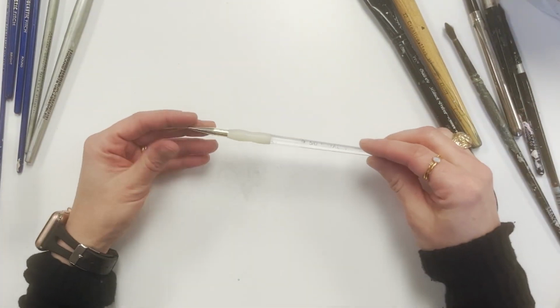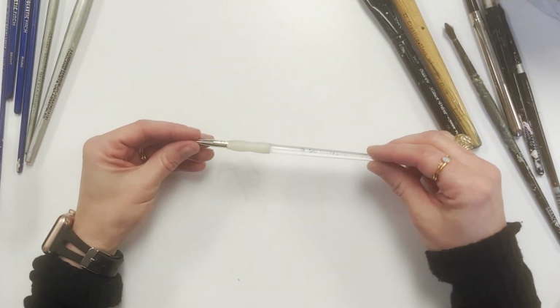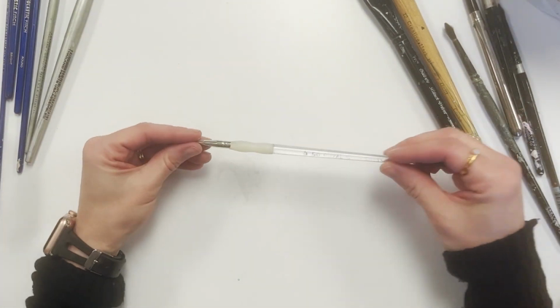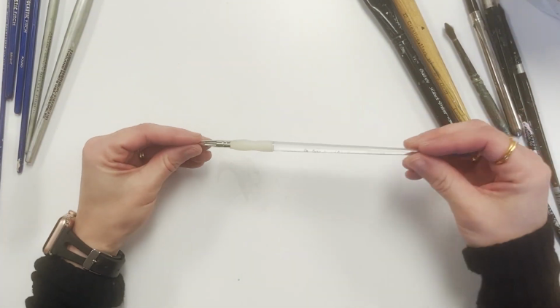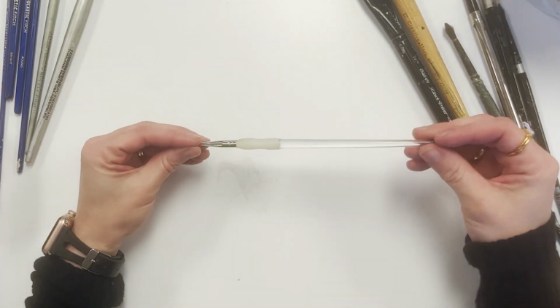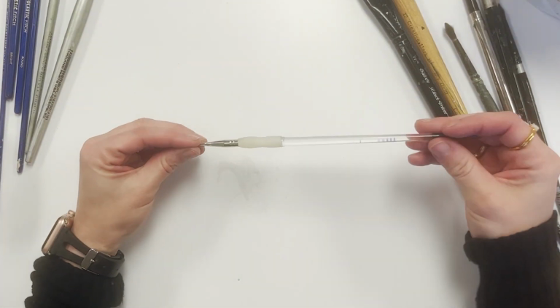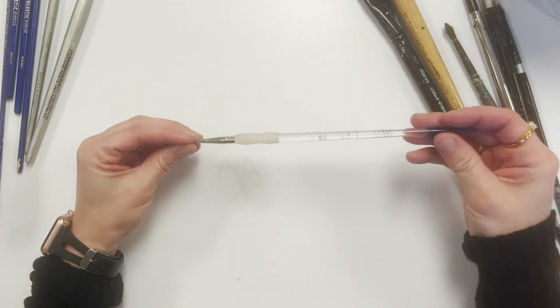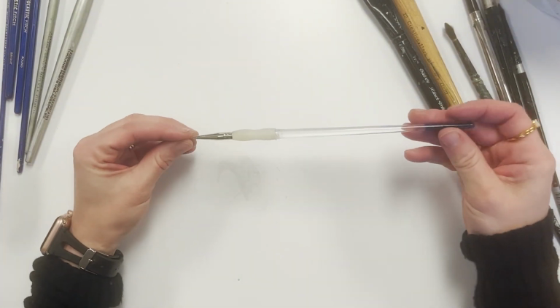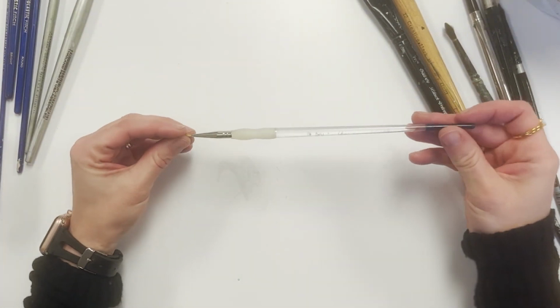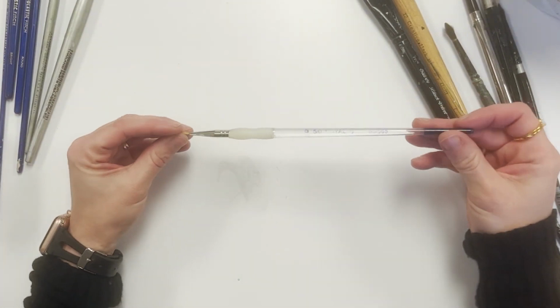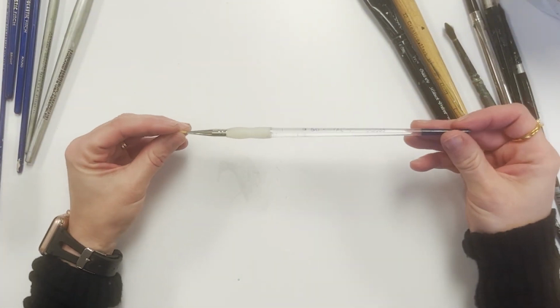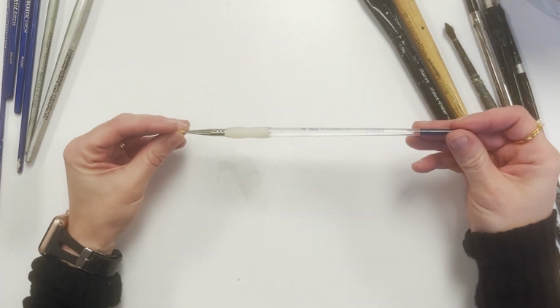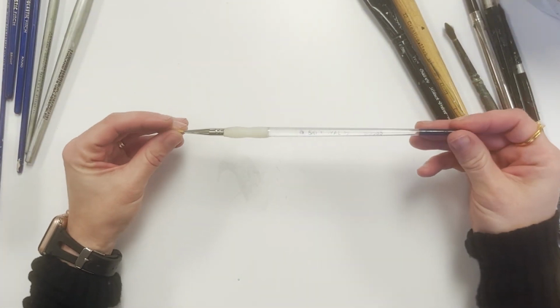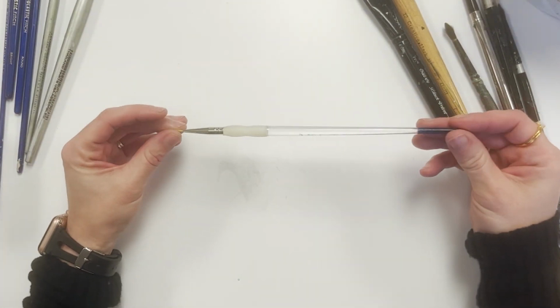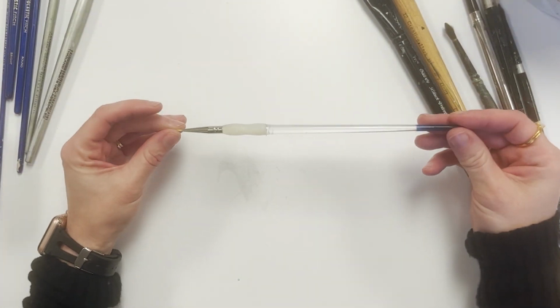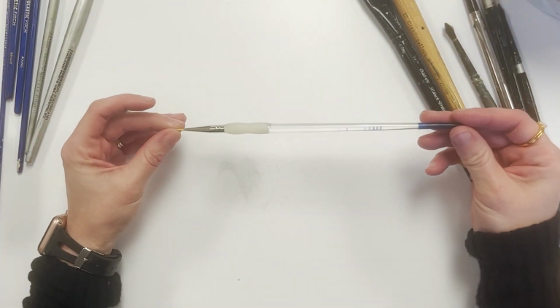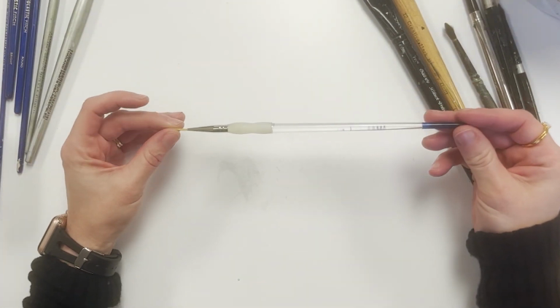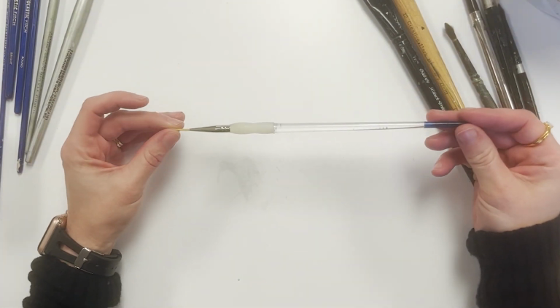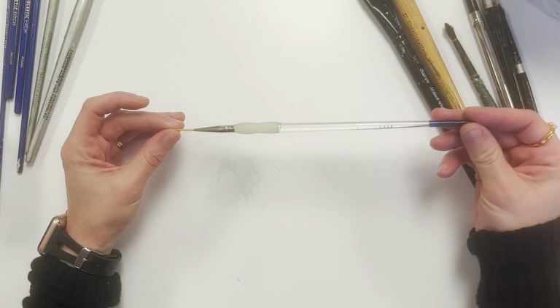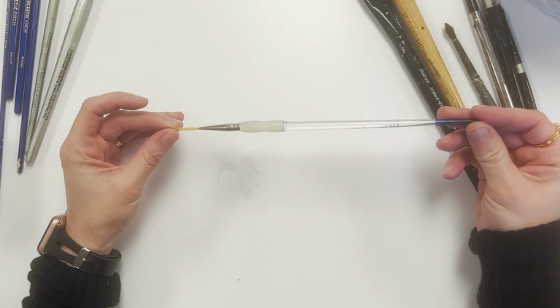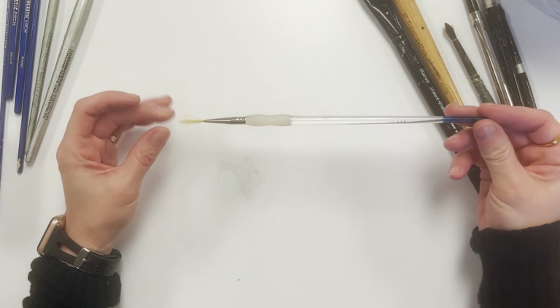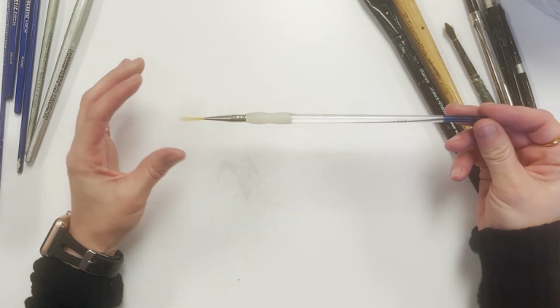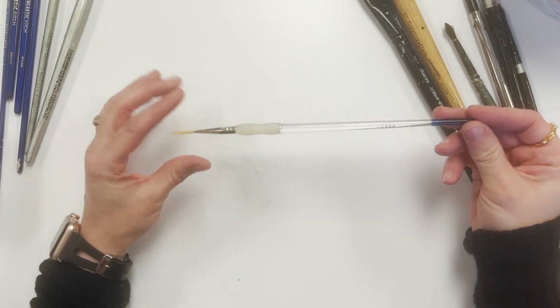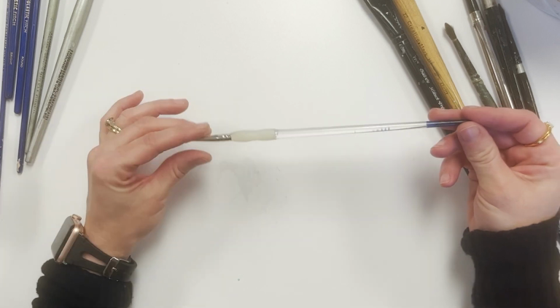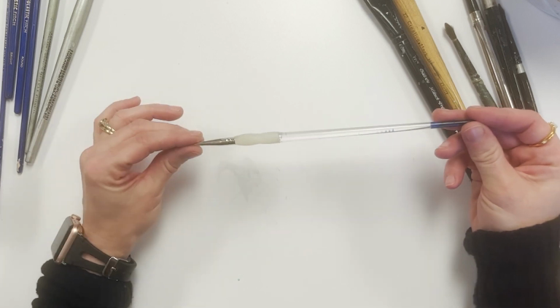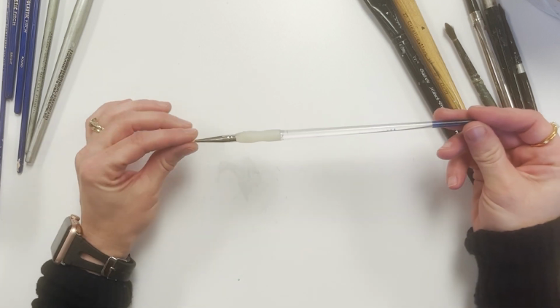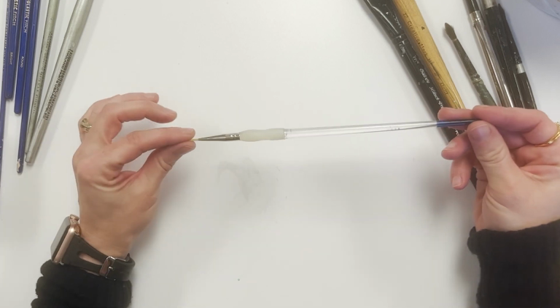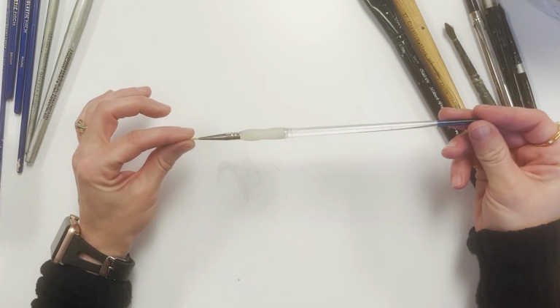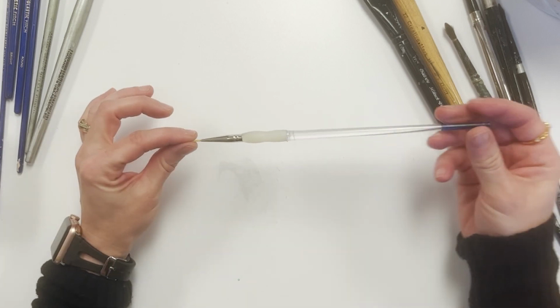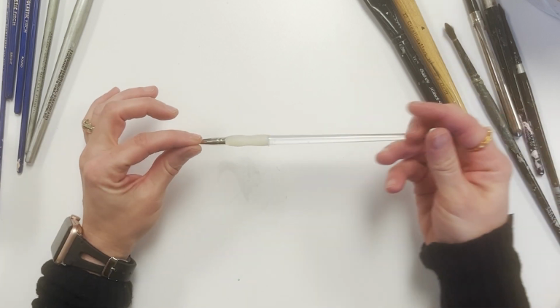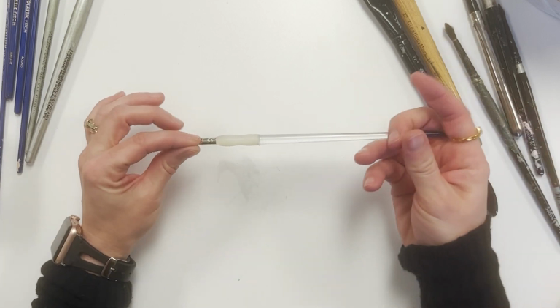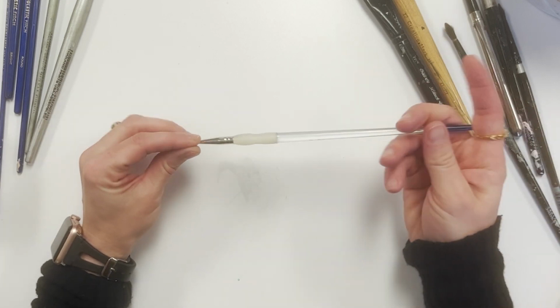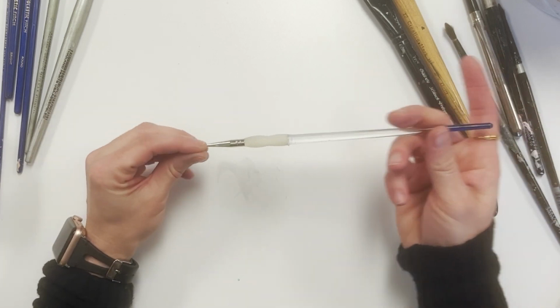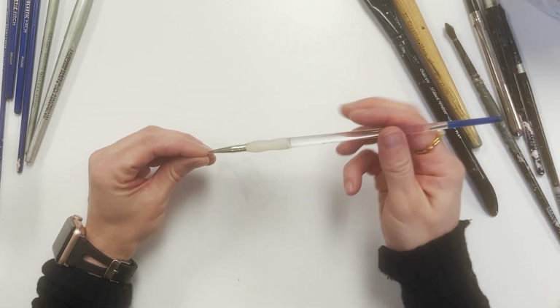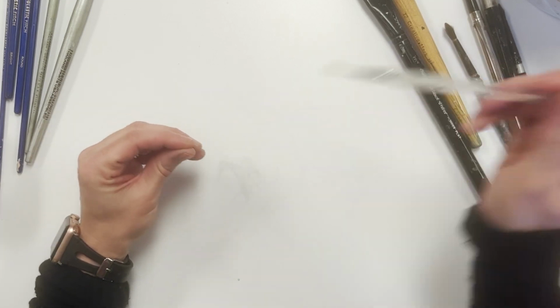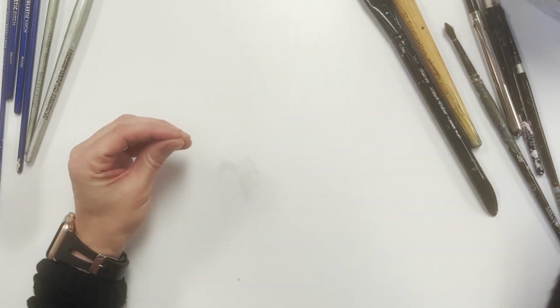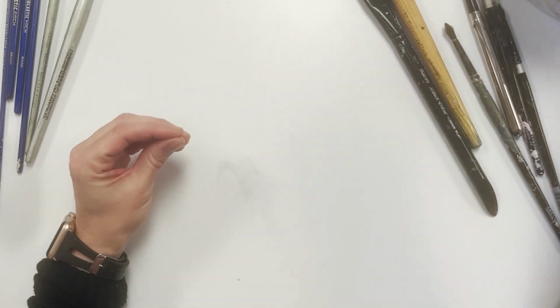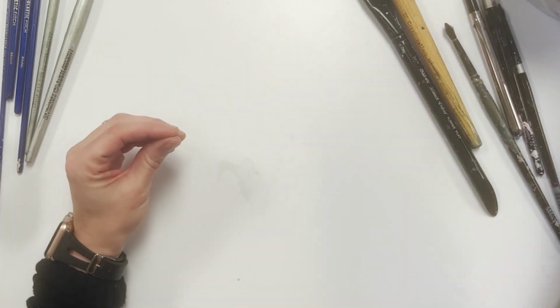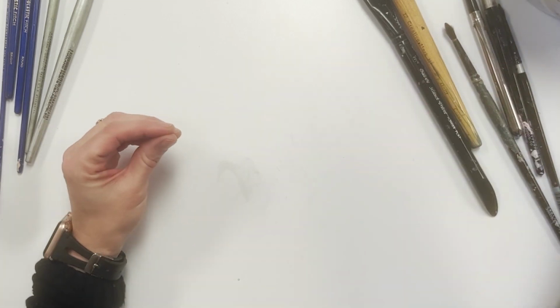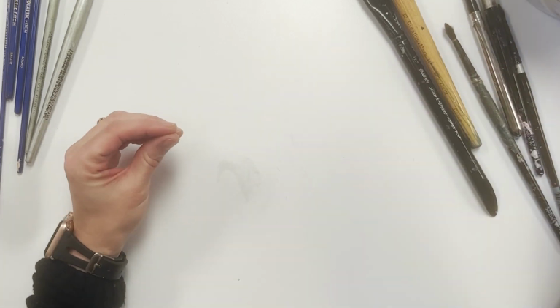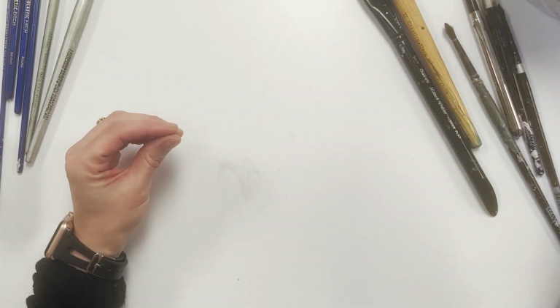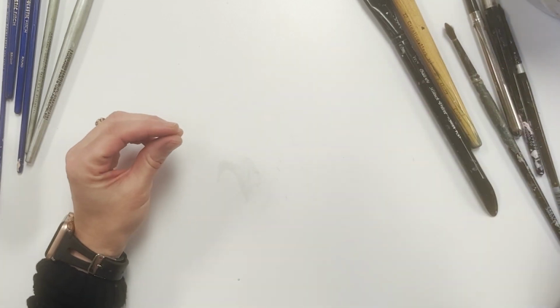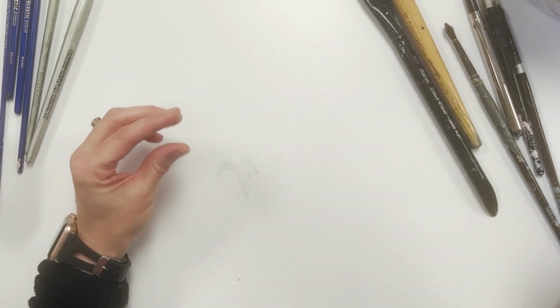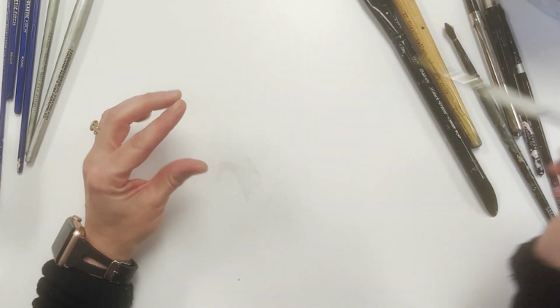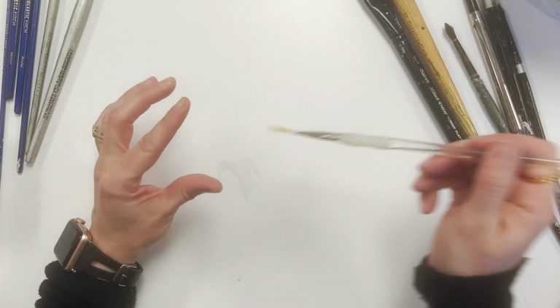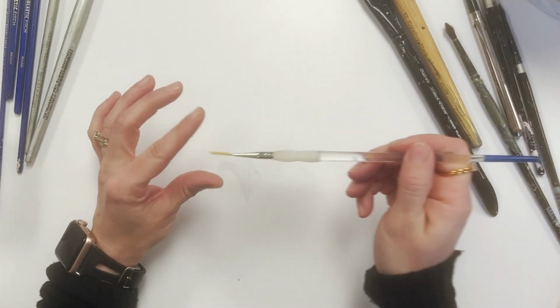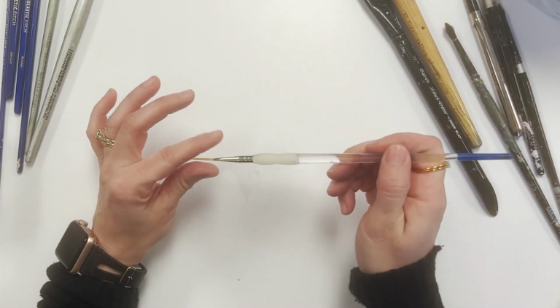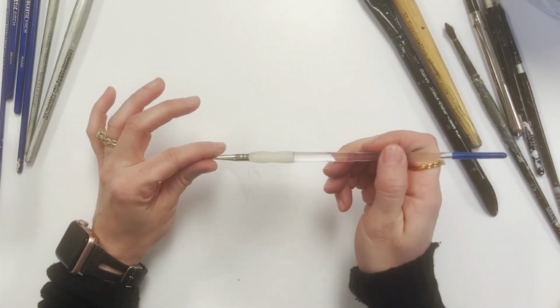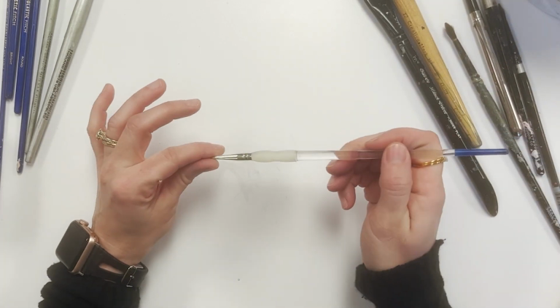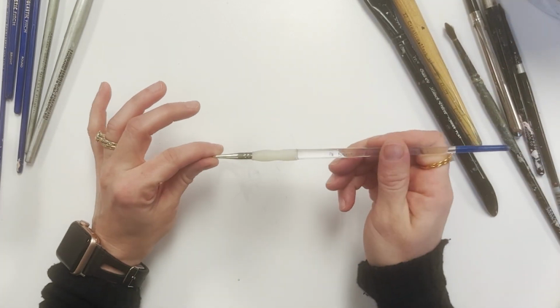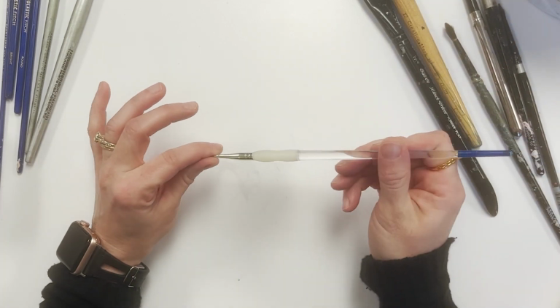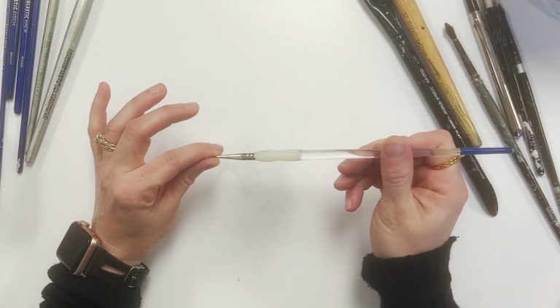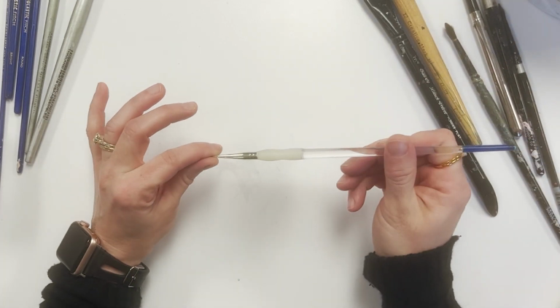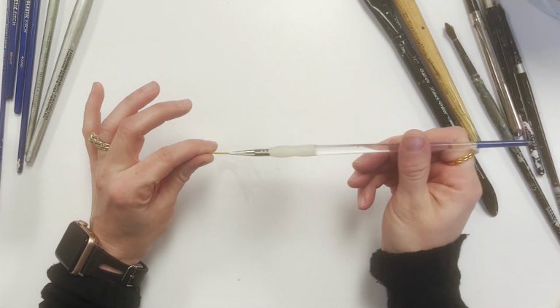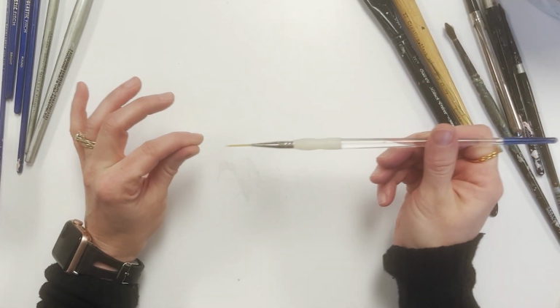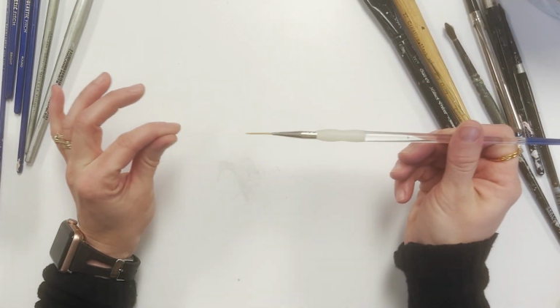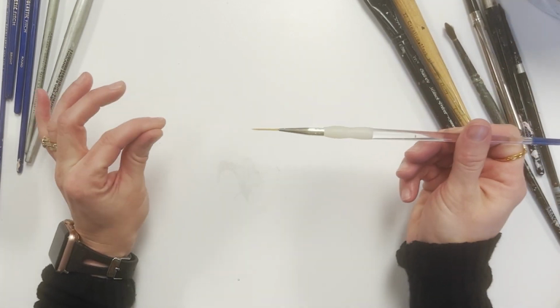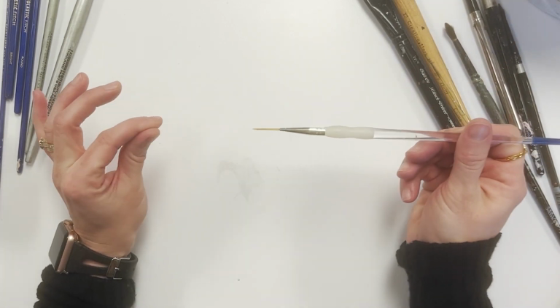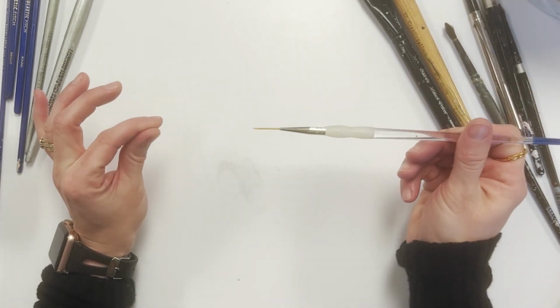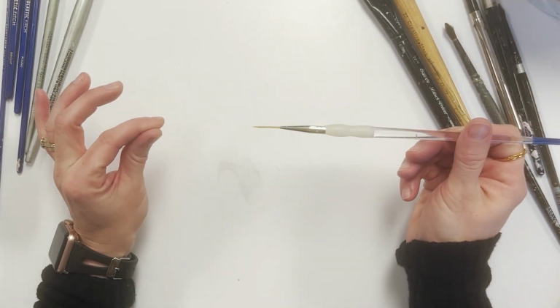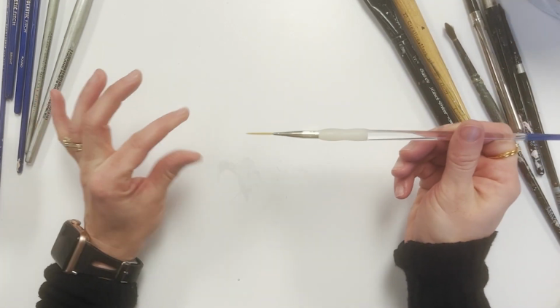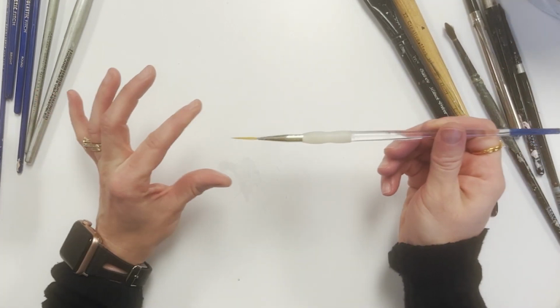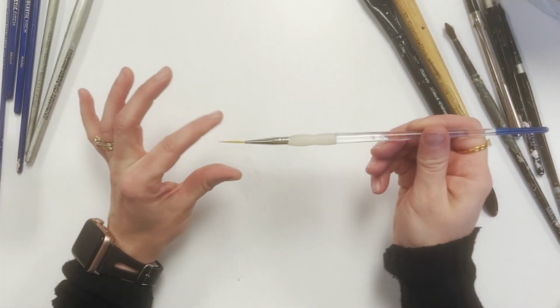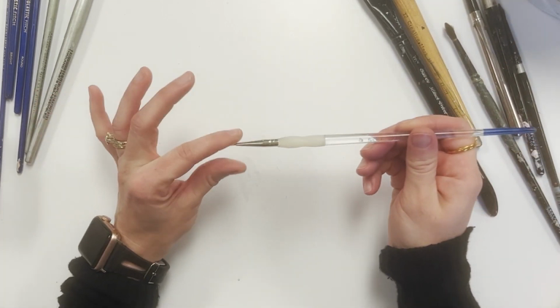Here we have a liner brush. This can be for acrylic or watercolor, and it will give you very fine, skinny lines for details.